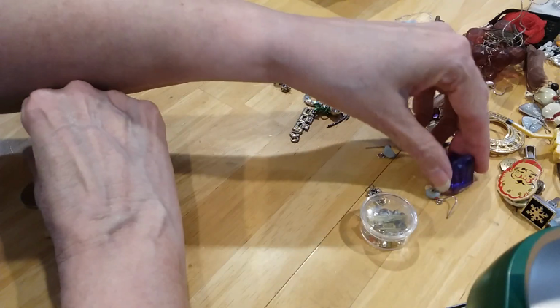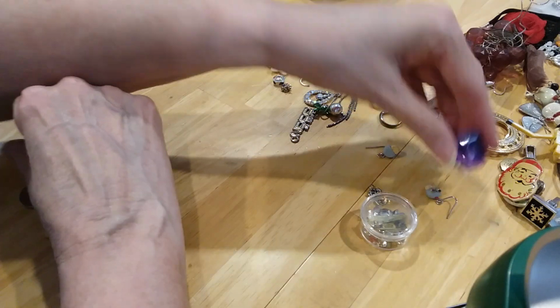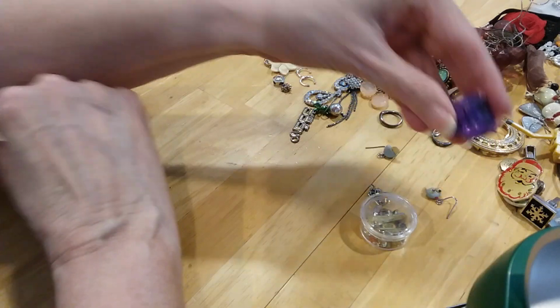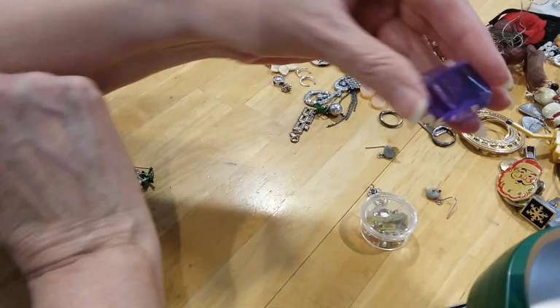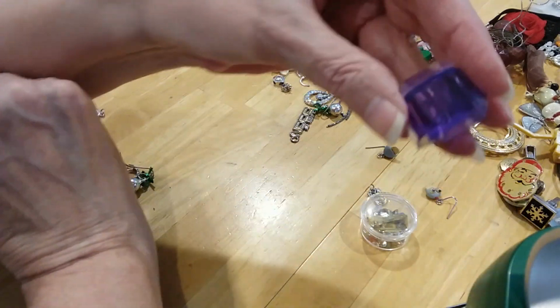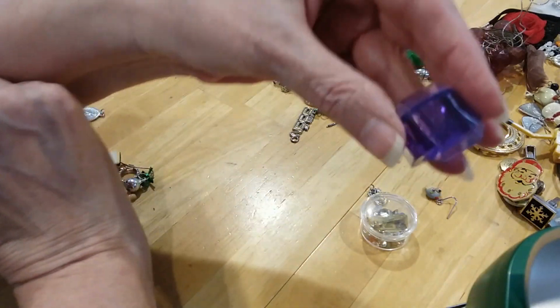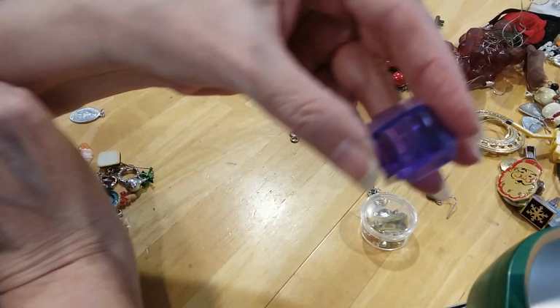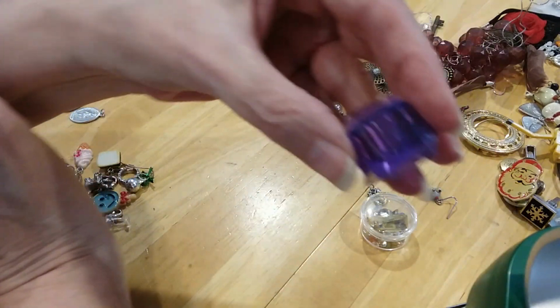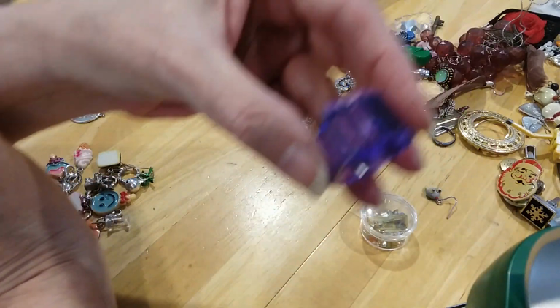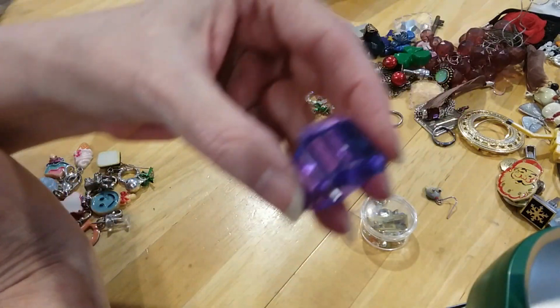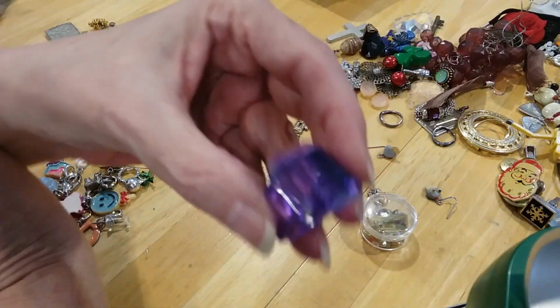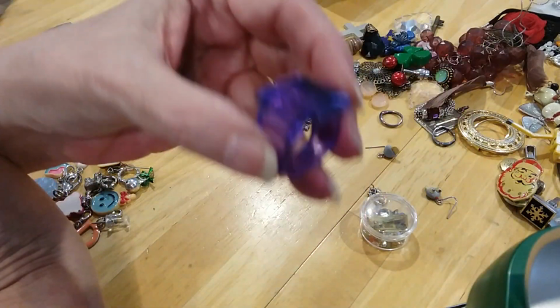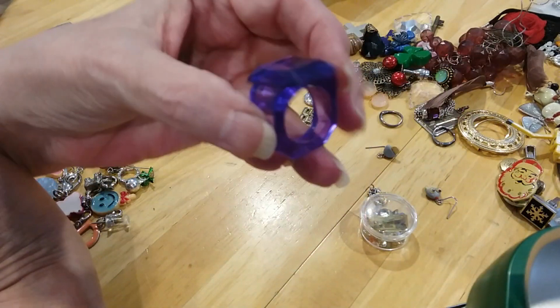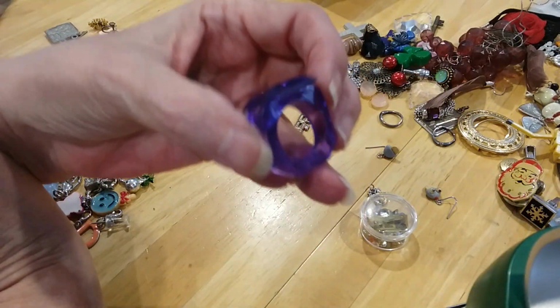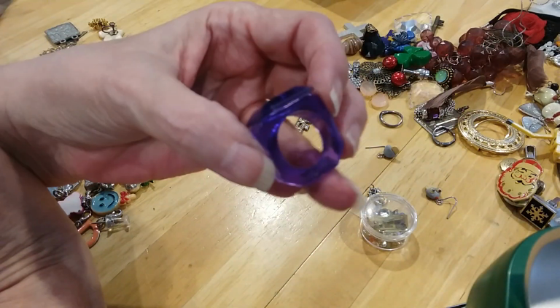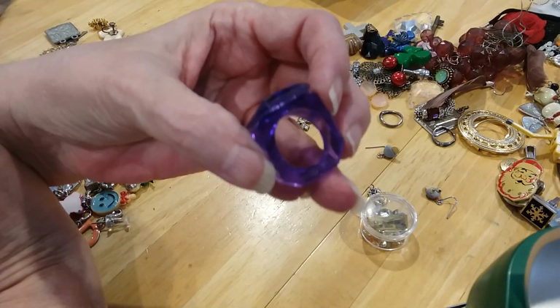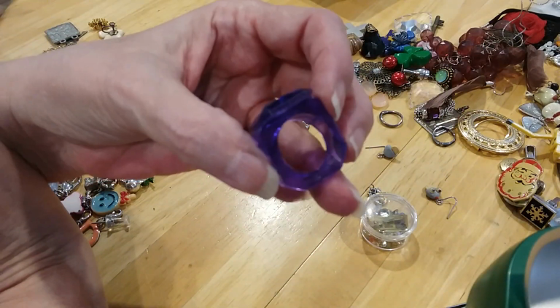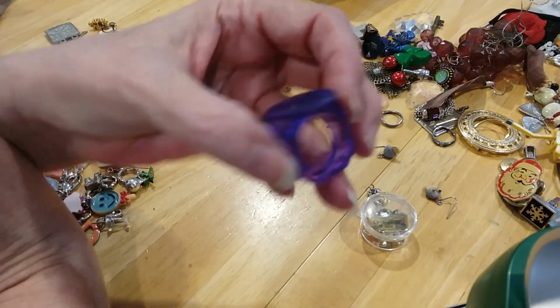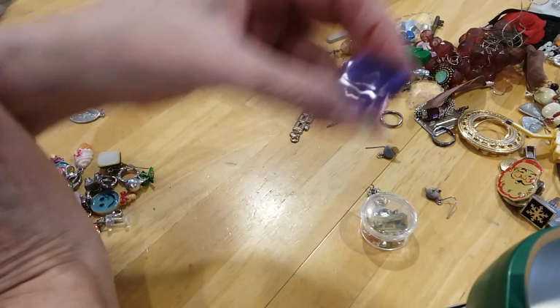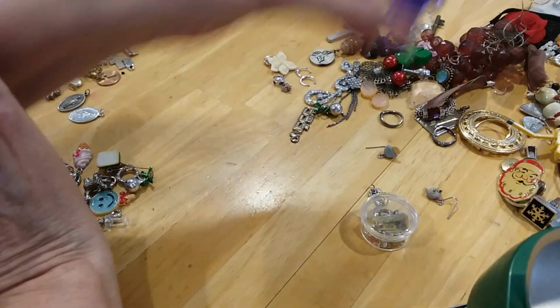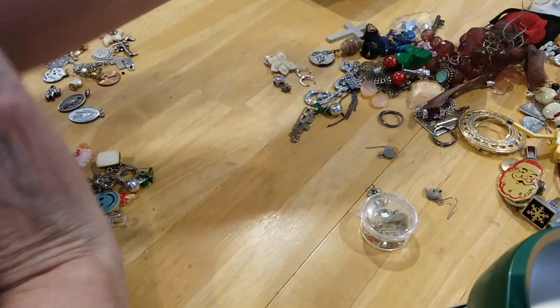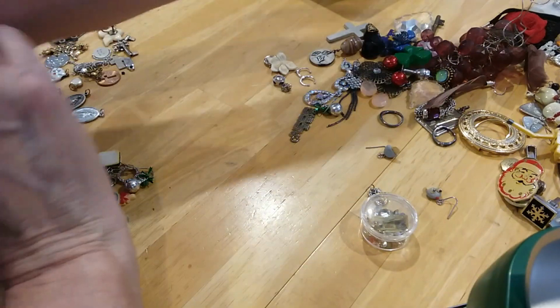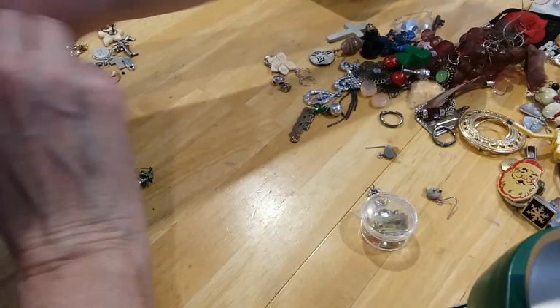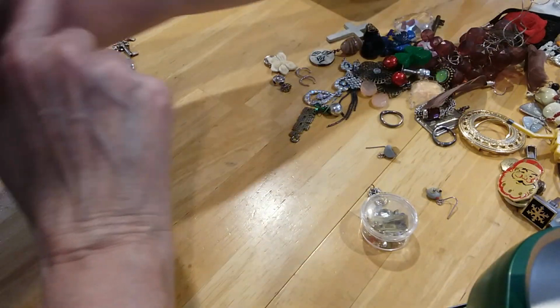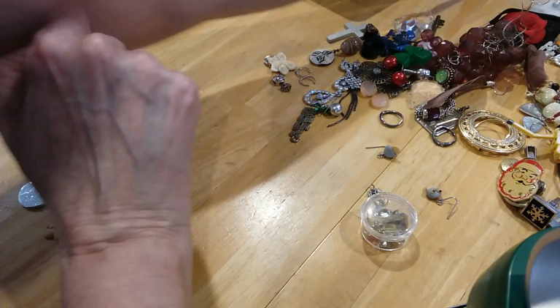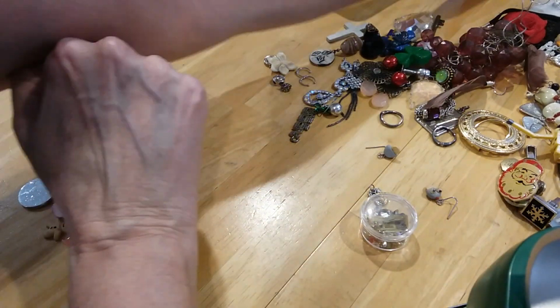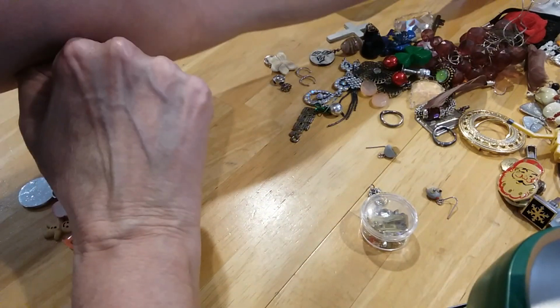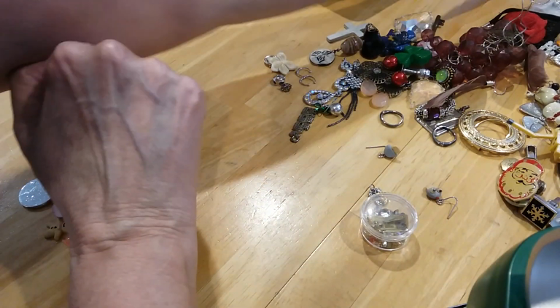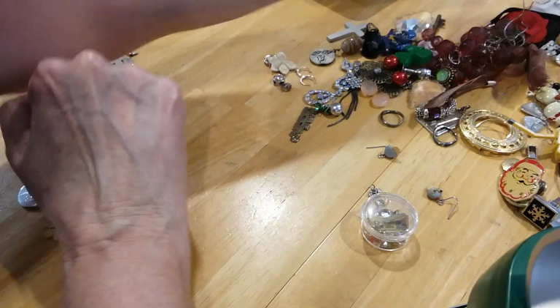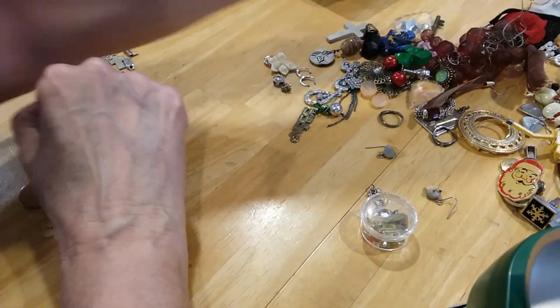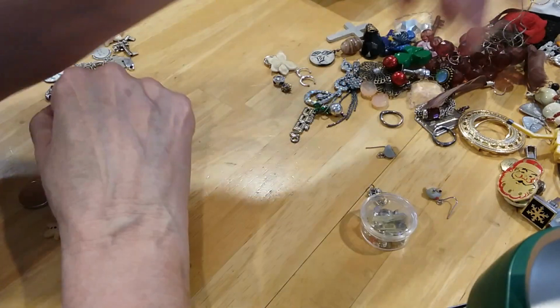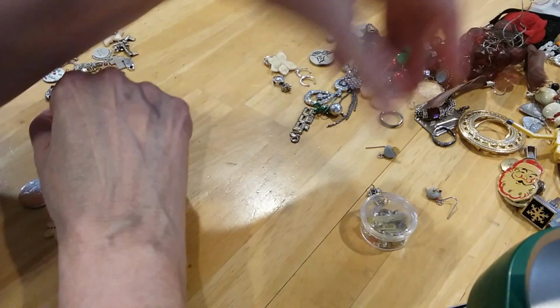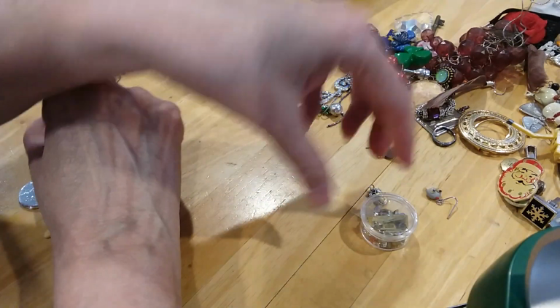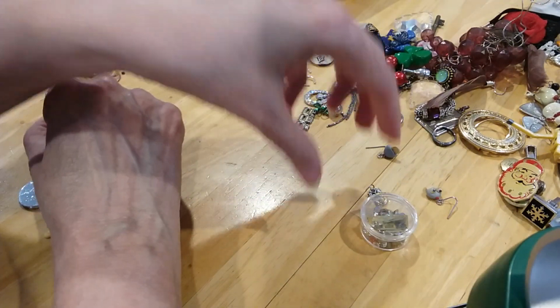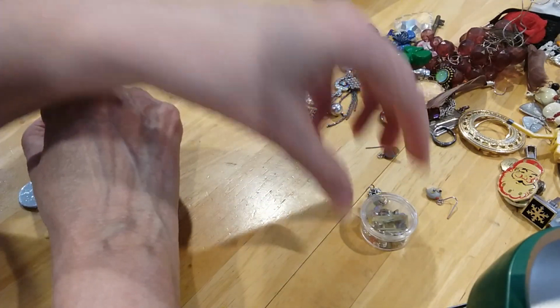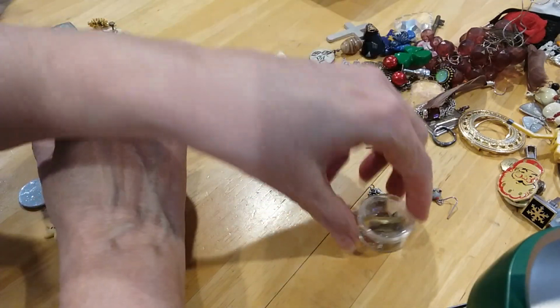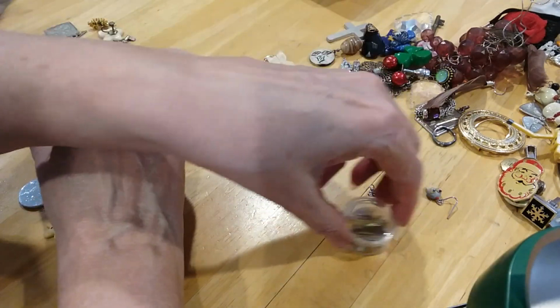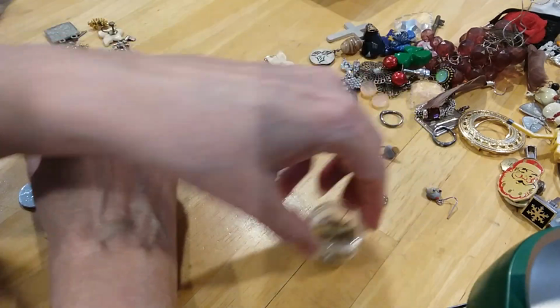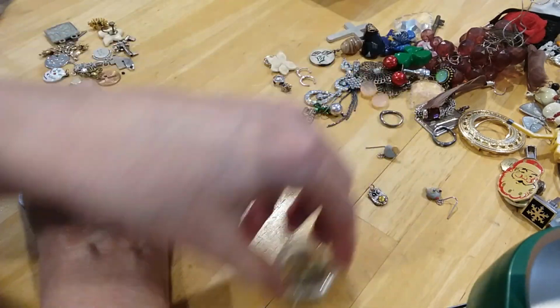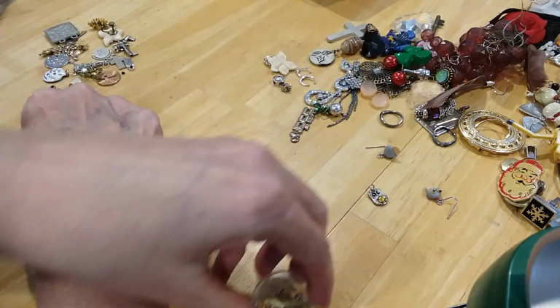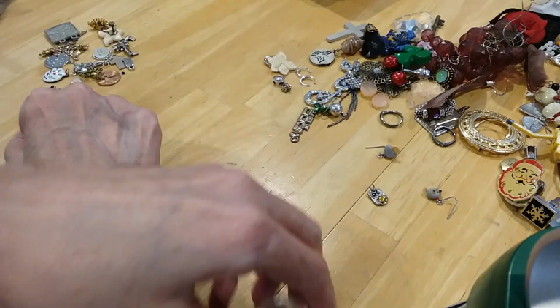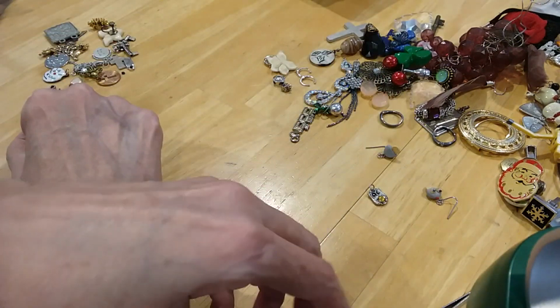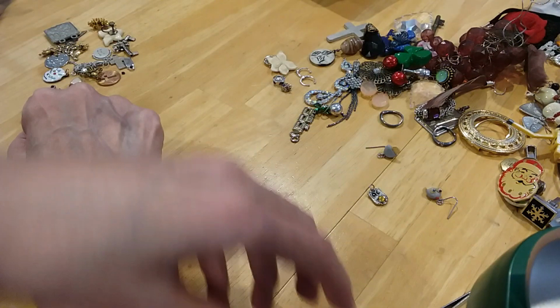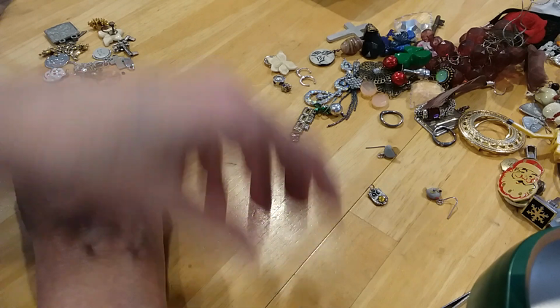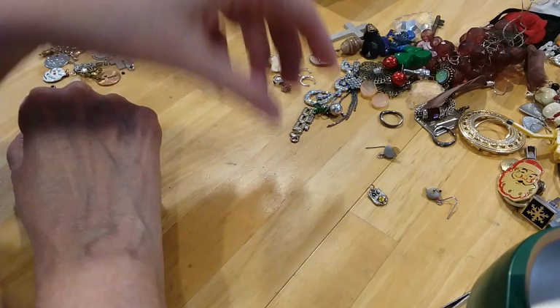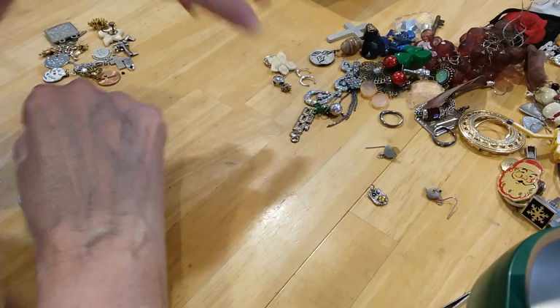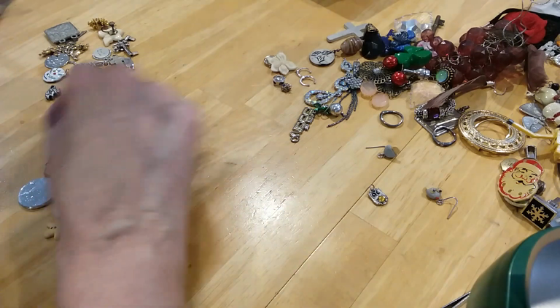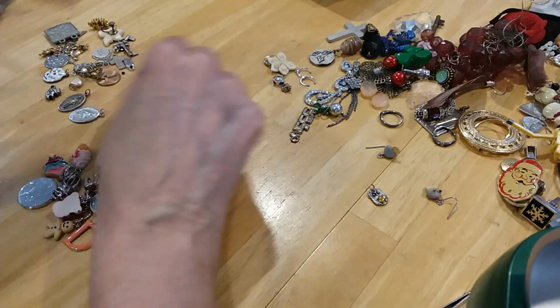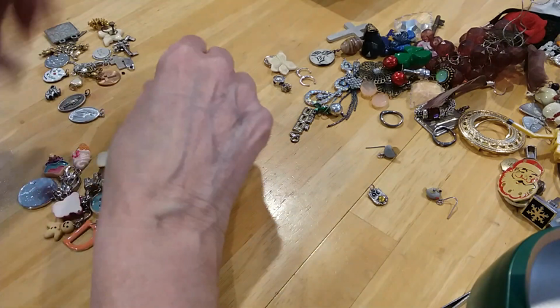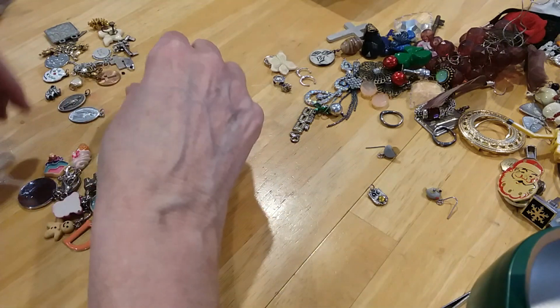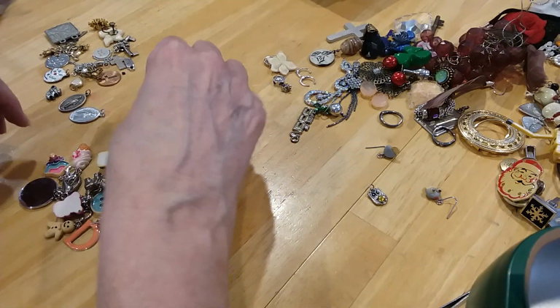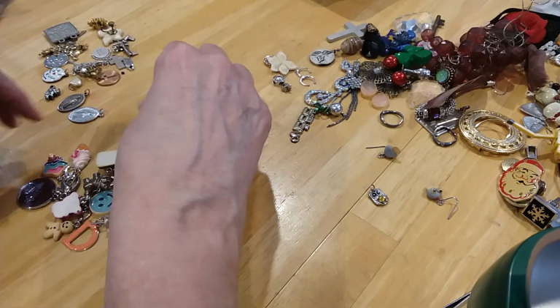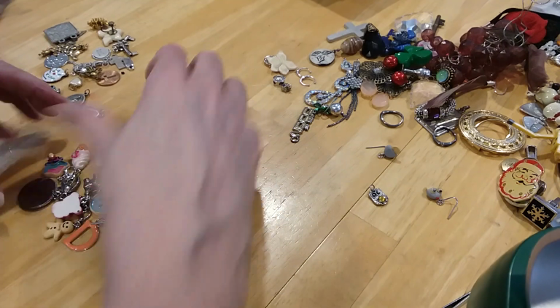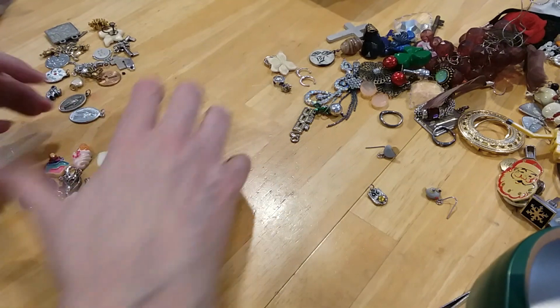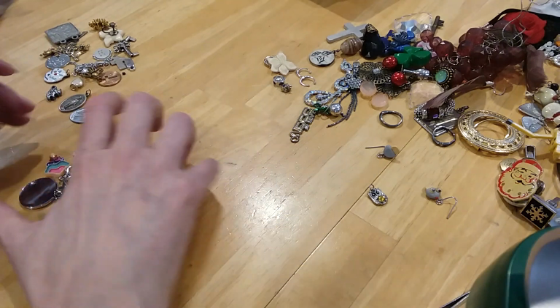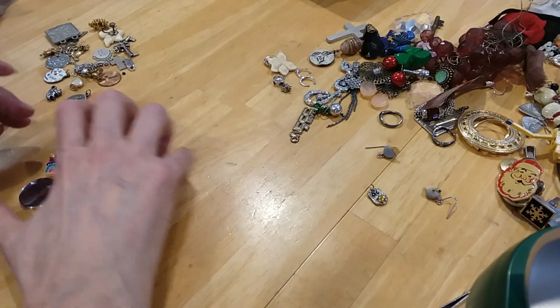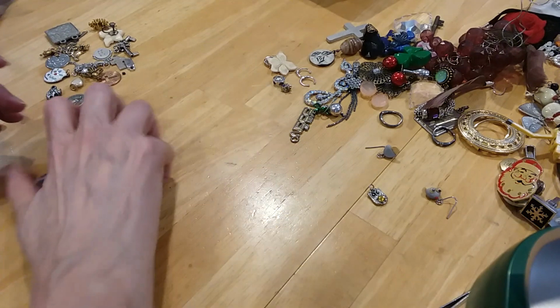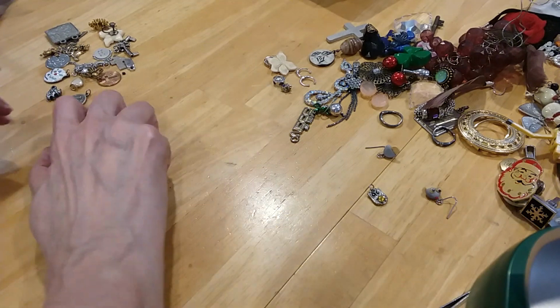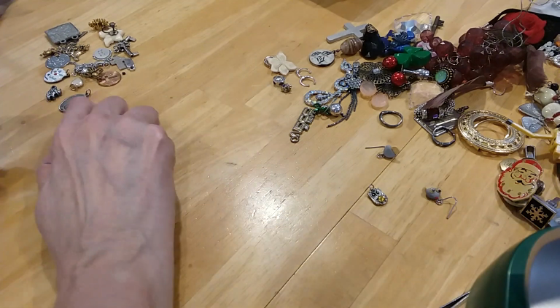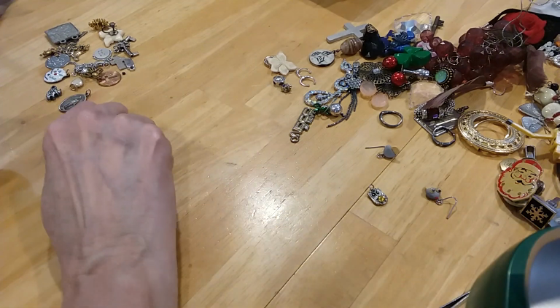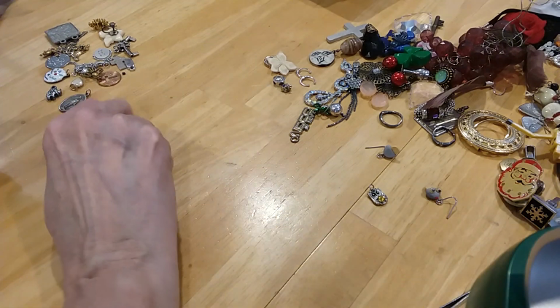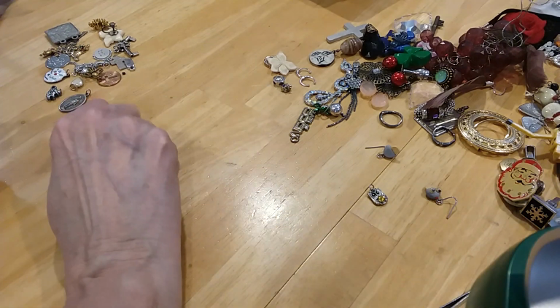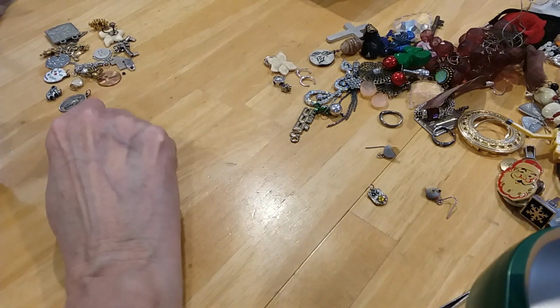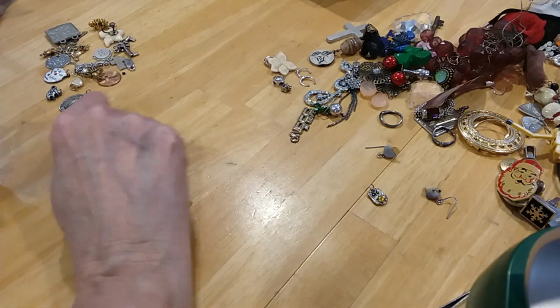Here's a little play ring for a kitty. Here's some charms.